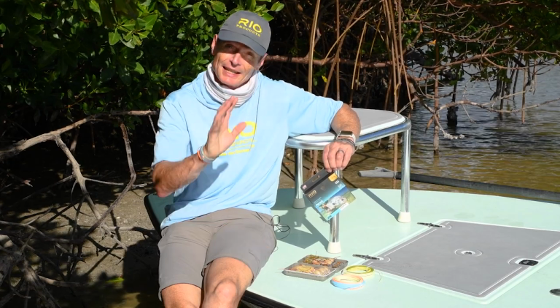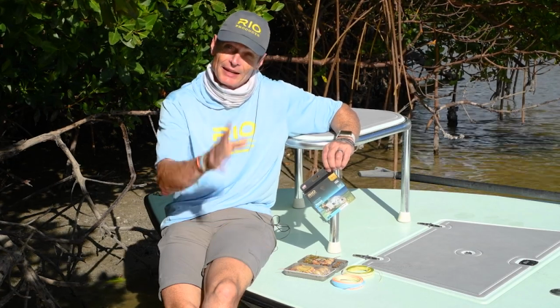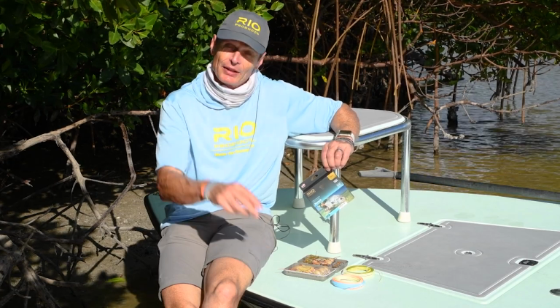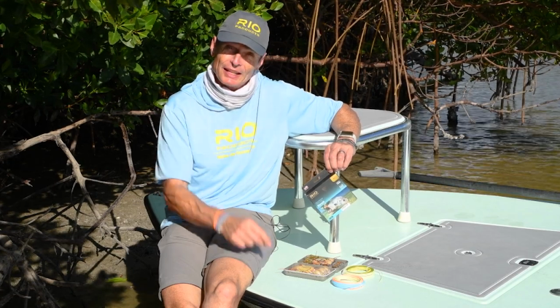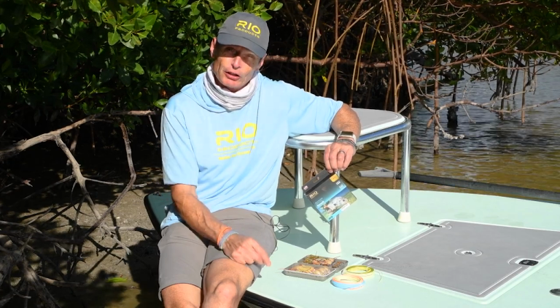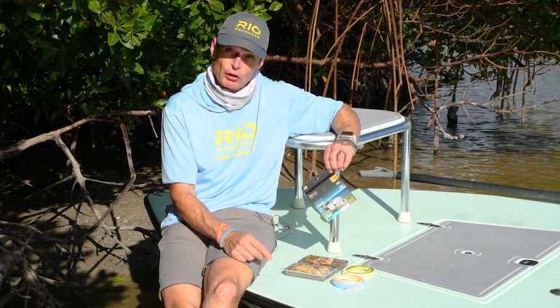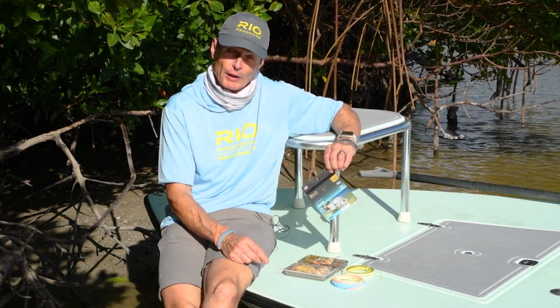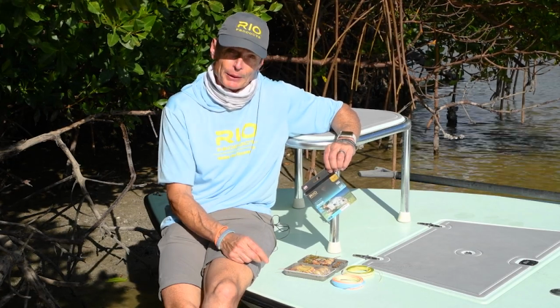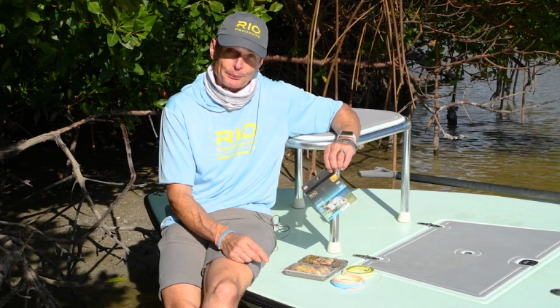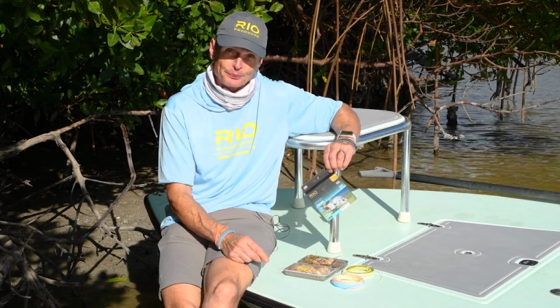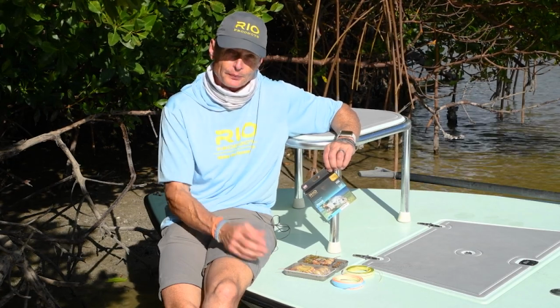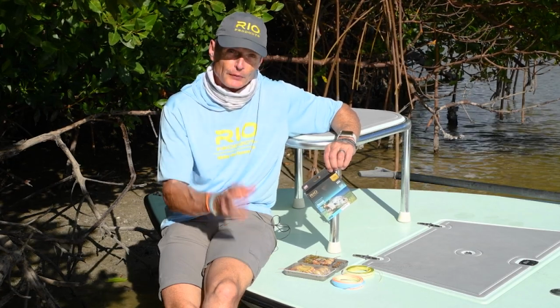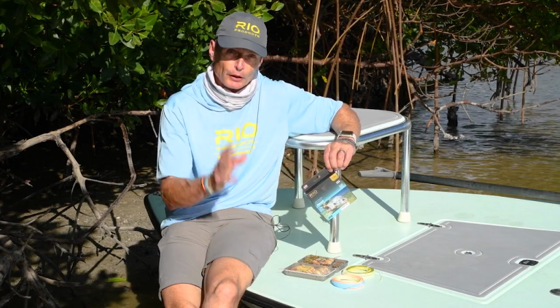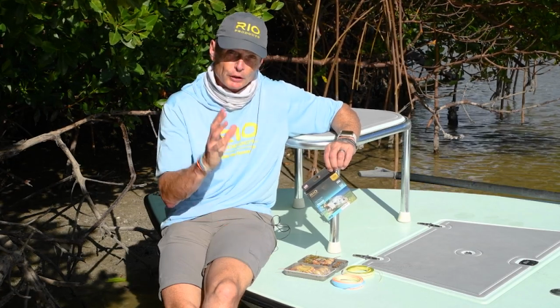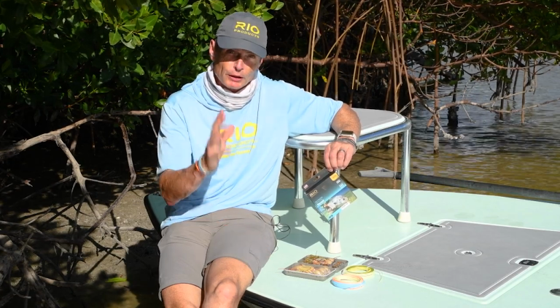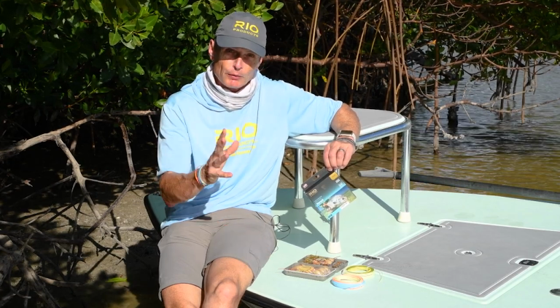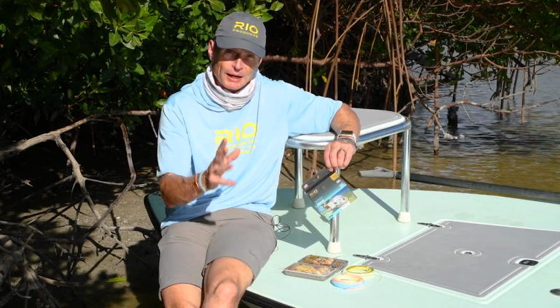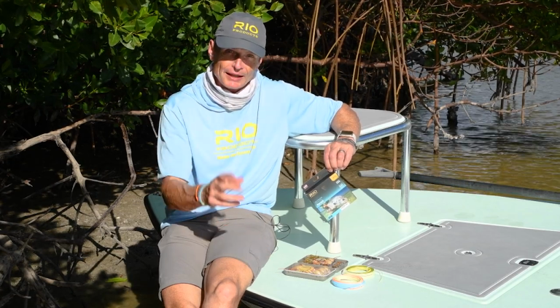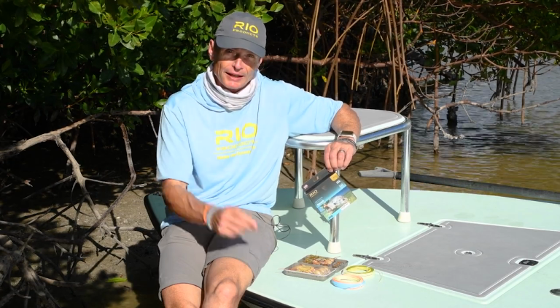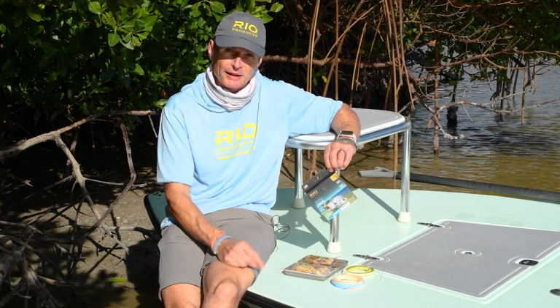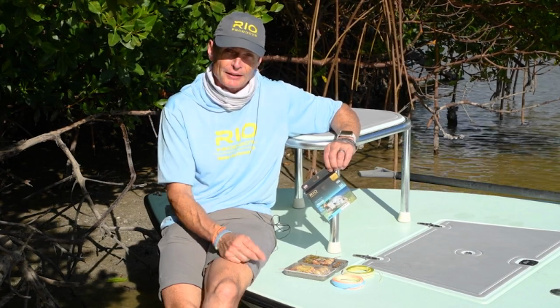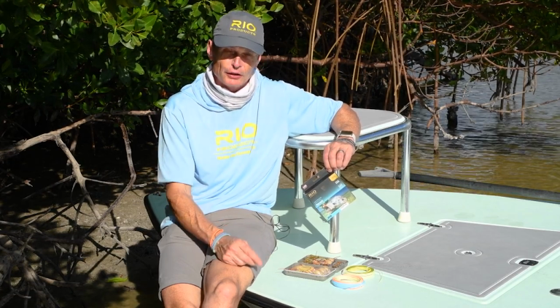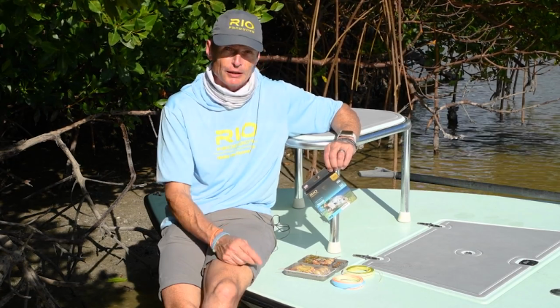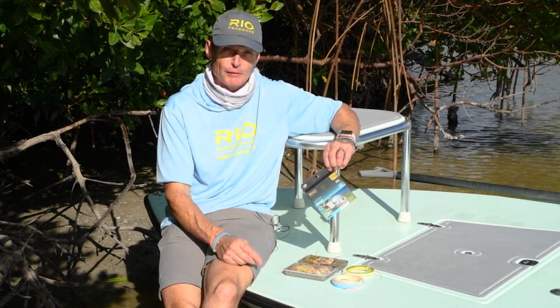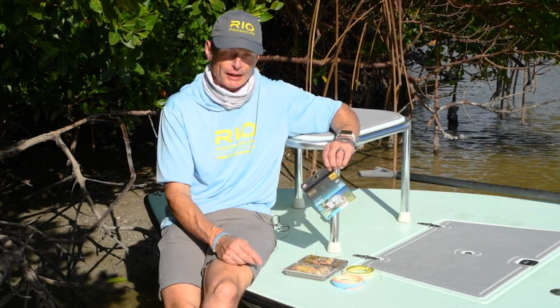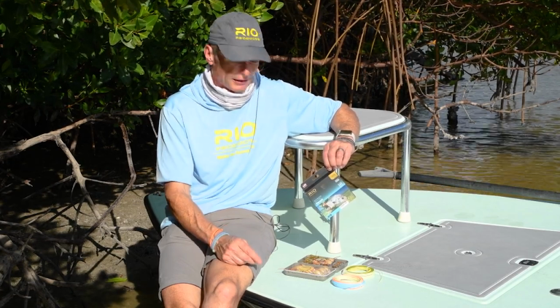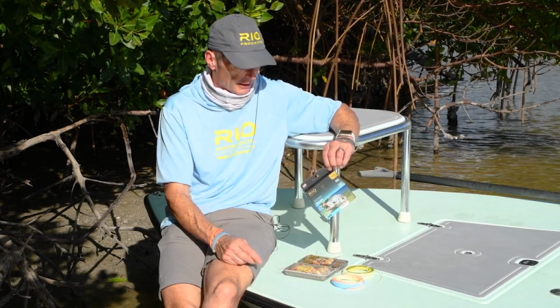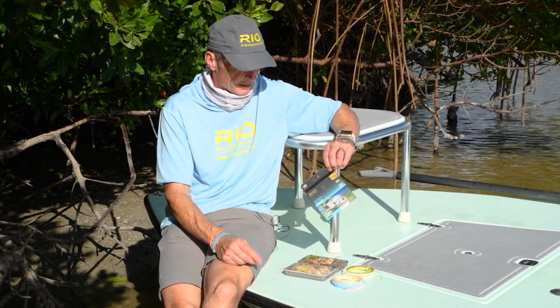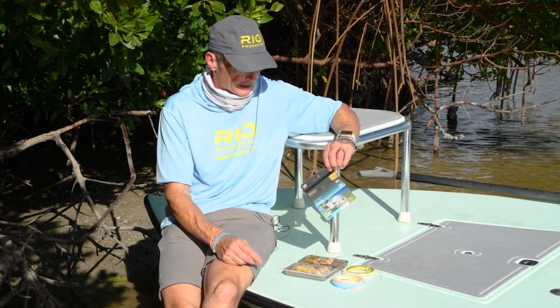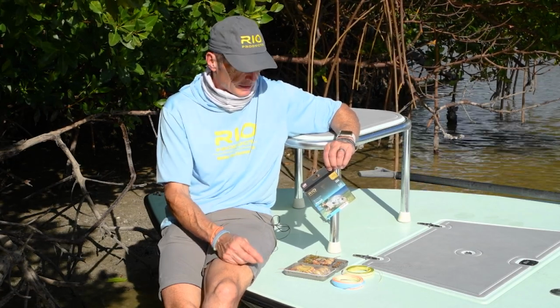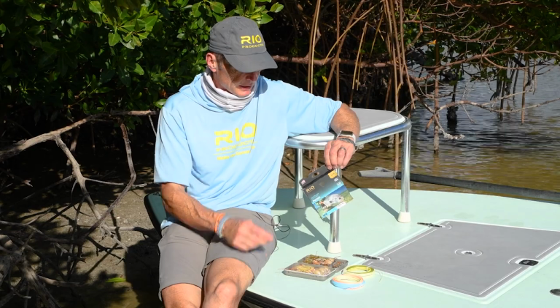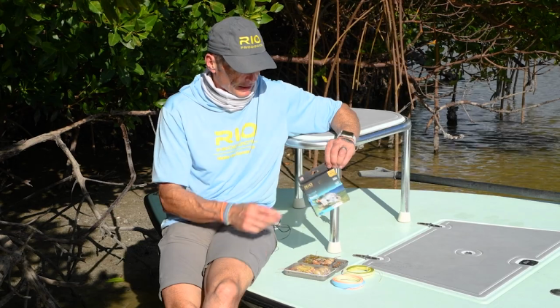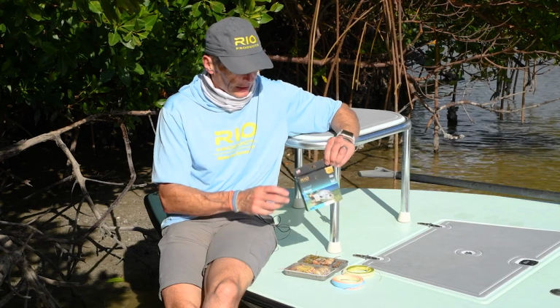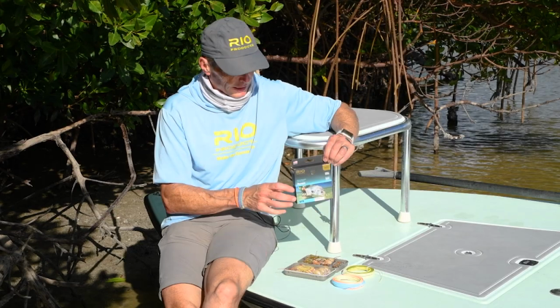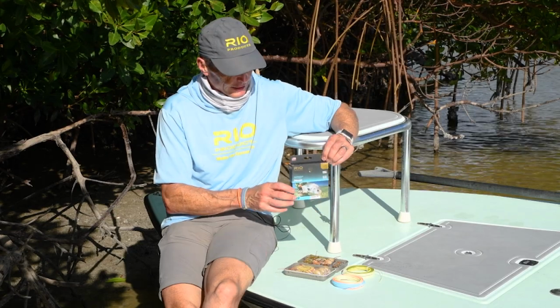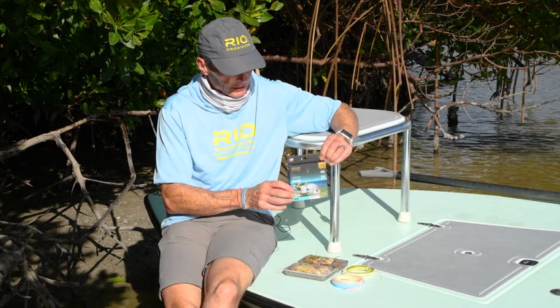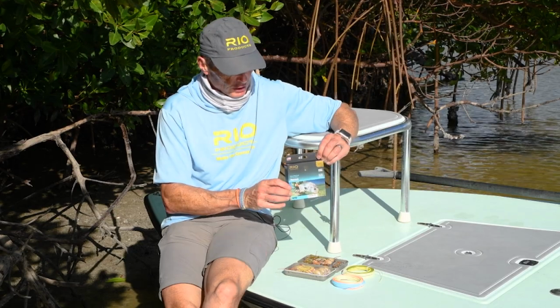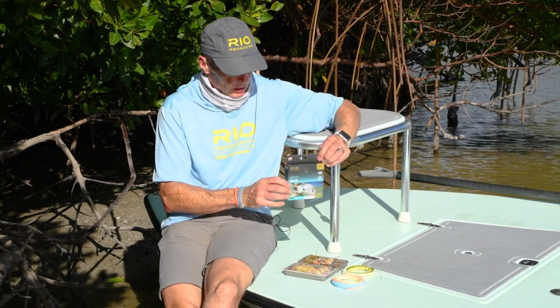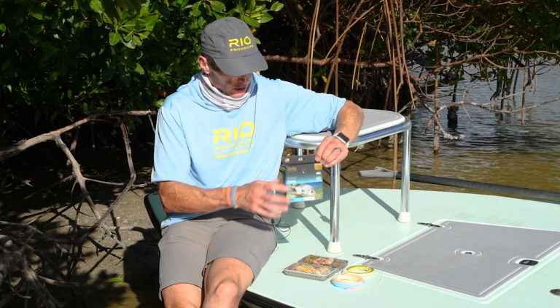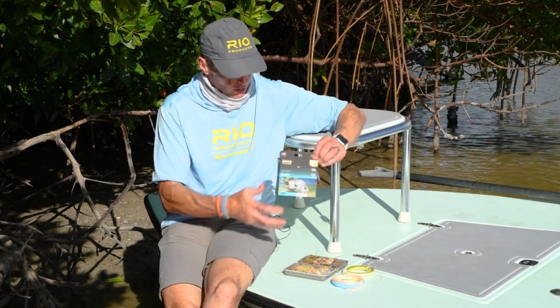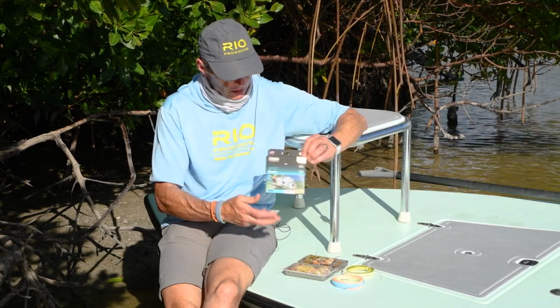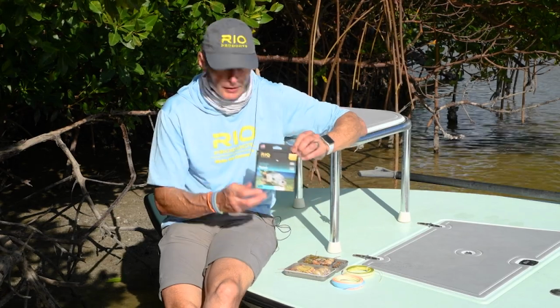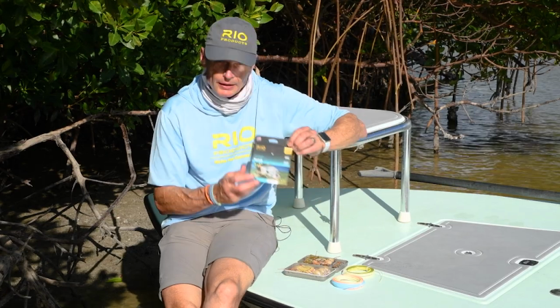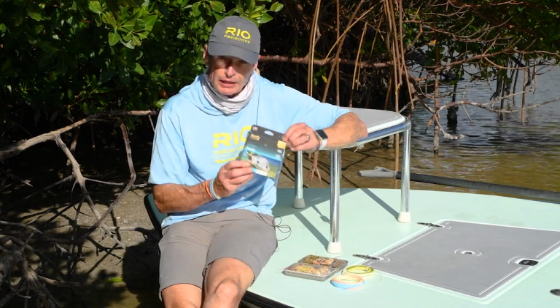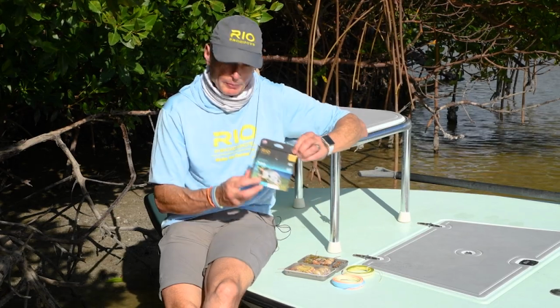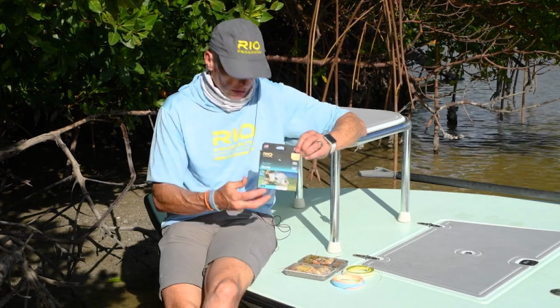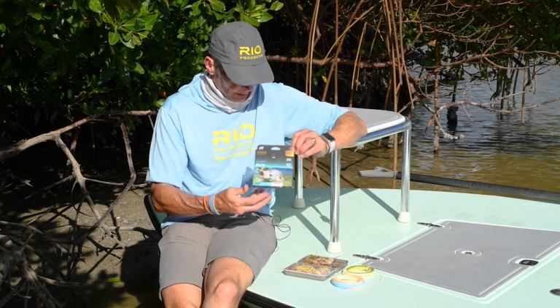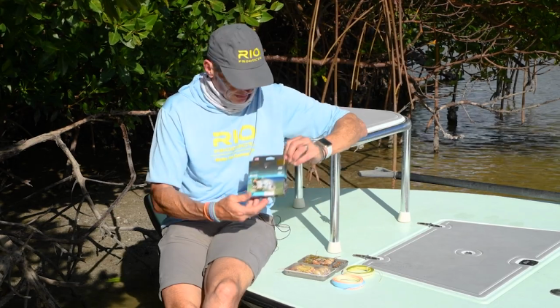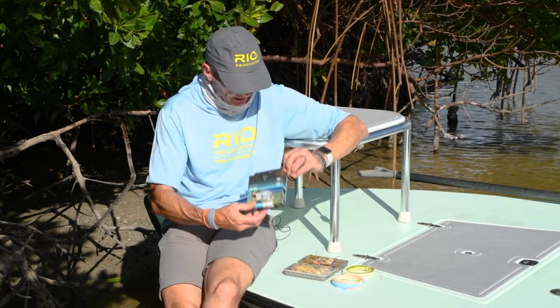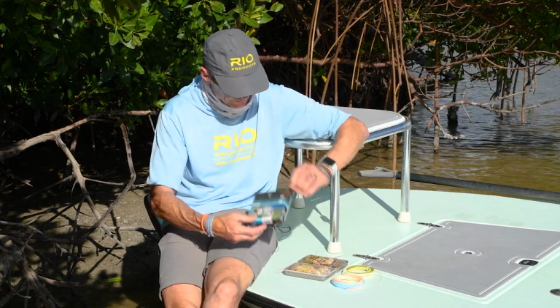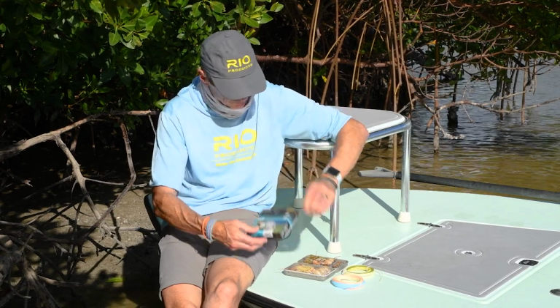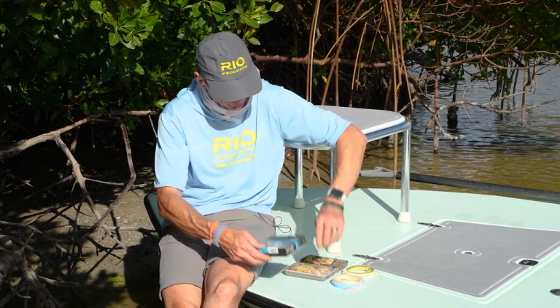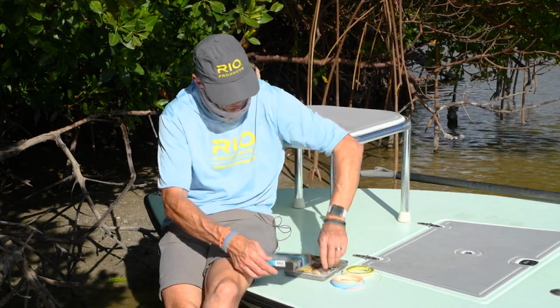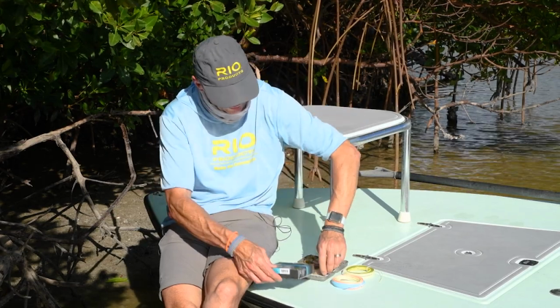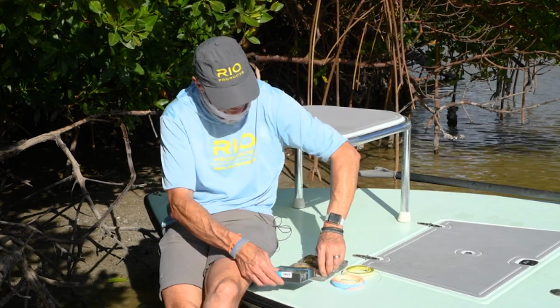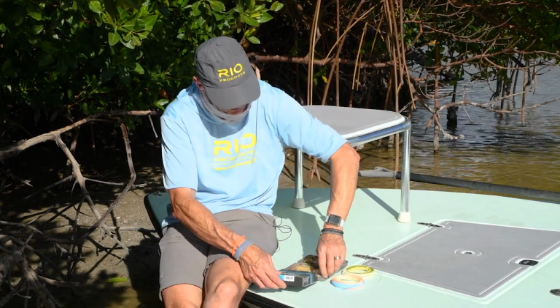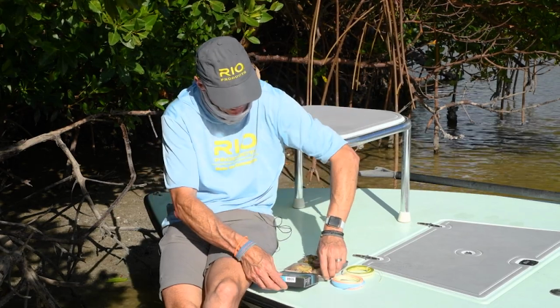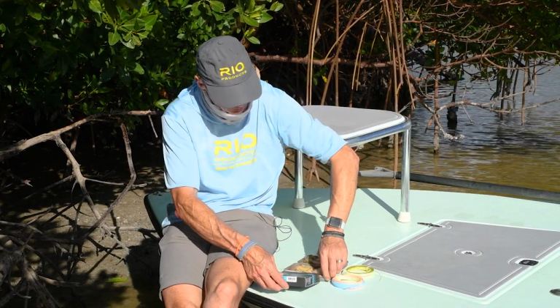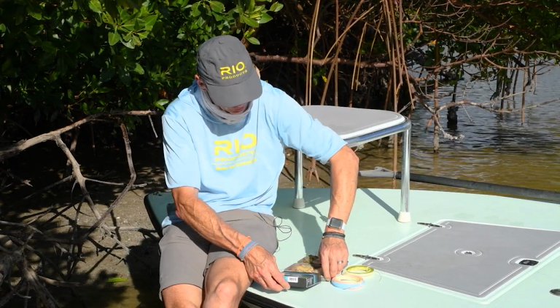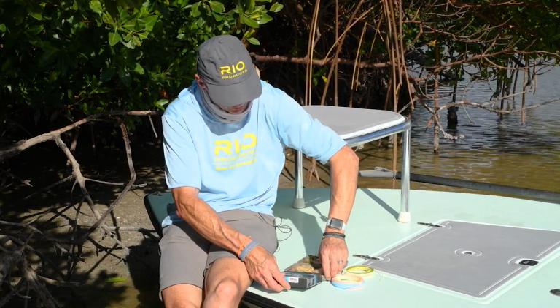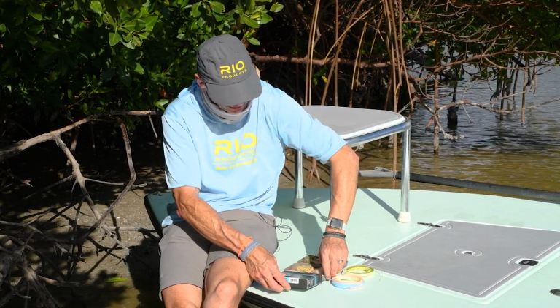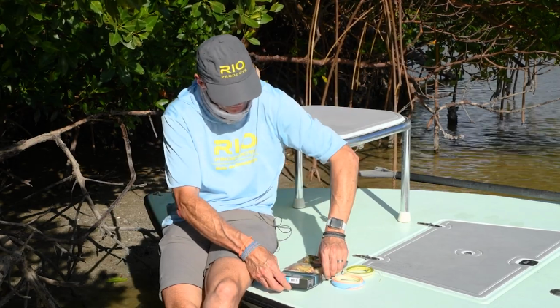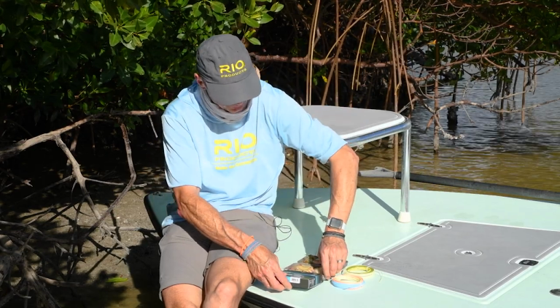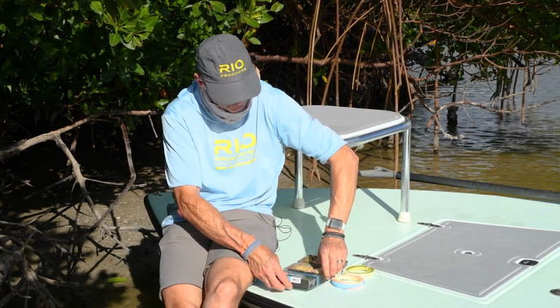As I said, everything has to go right. You need the right gear. You need the right cast. And the Elite Permit Line is going to help you do that.